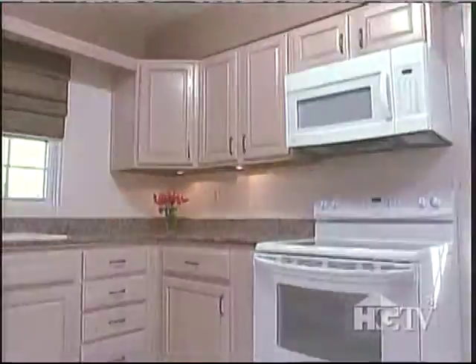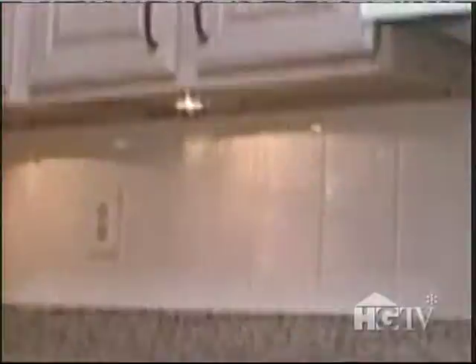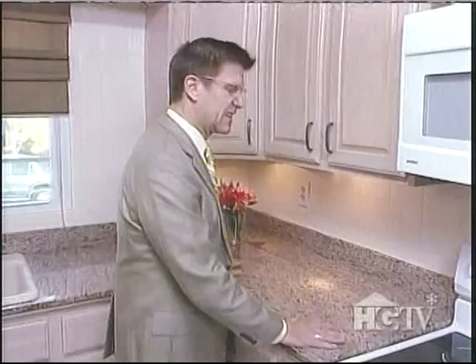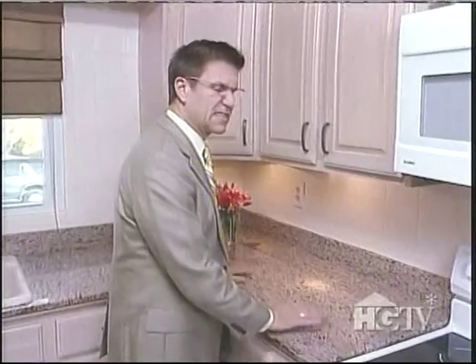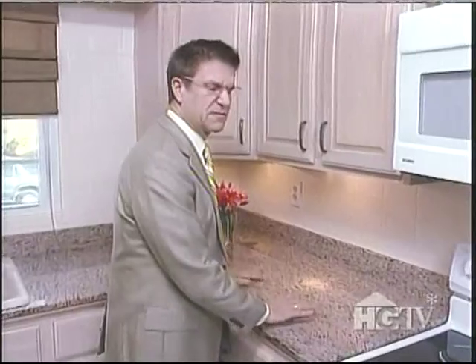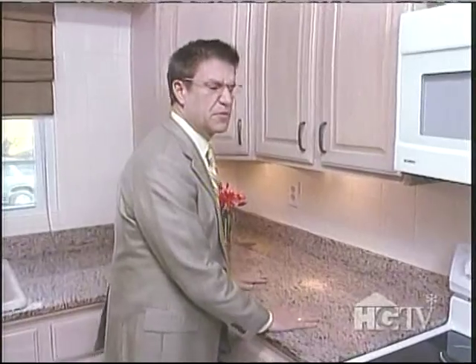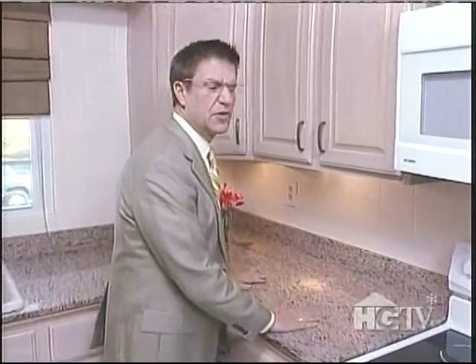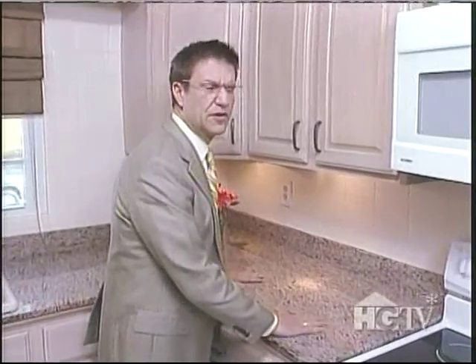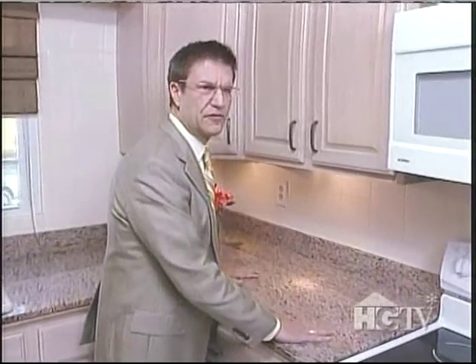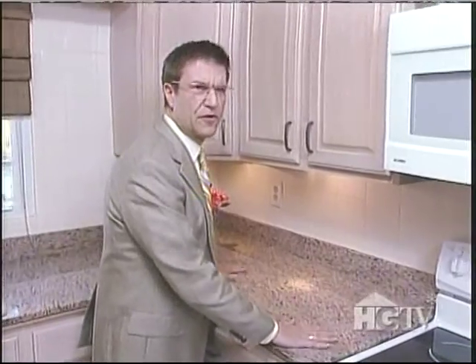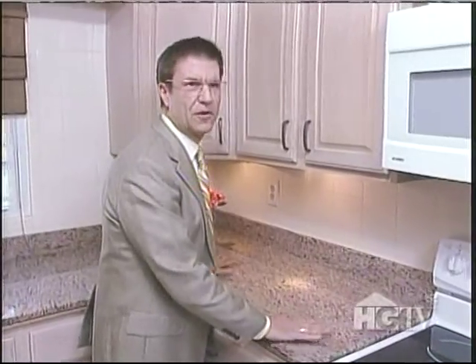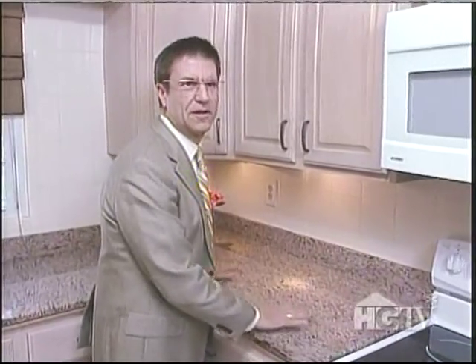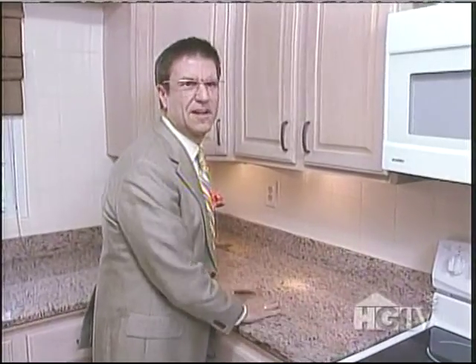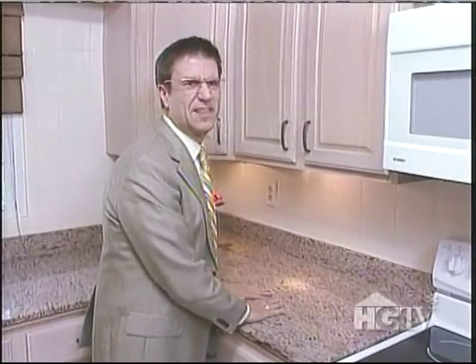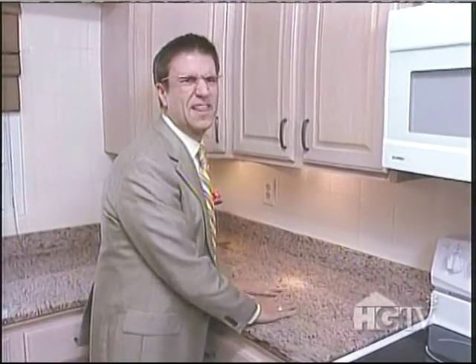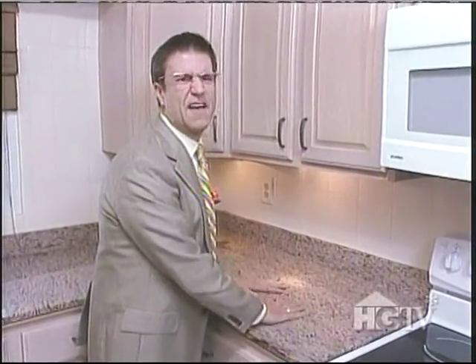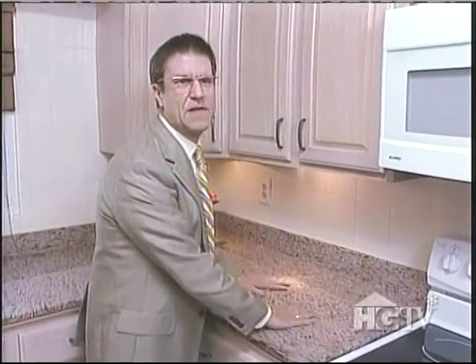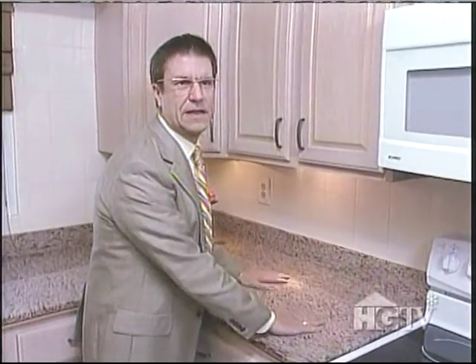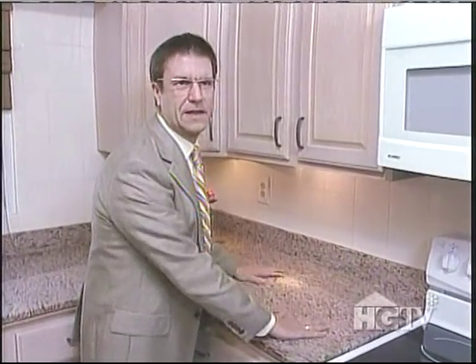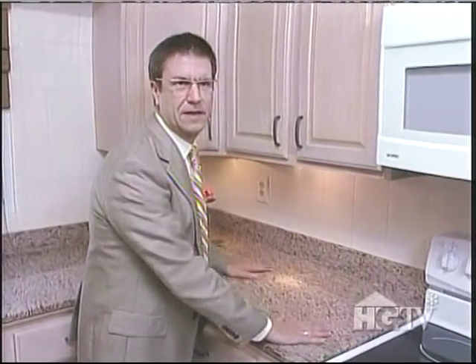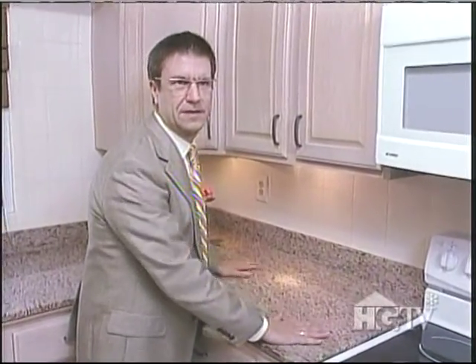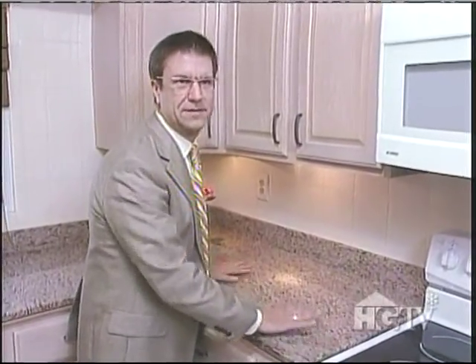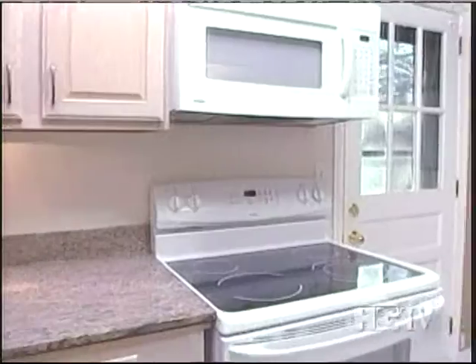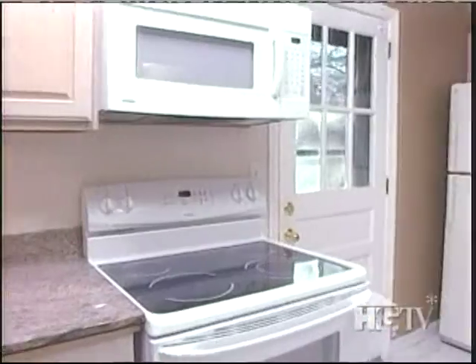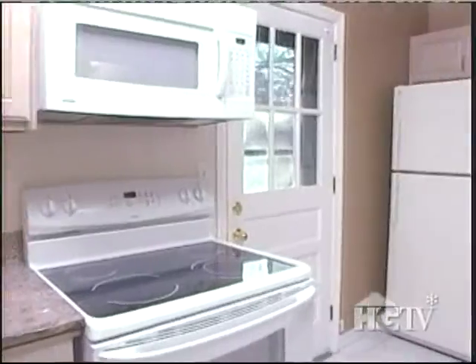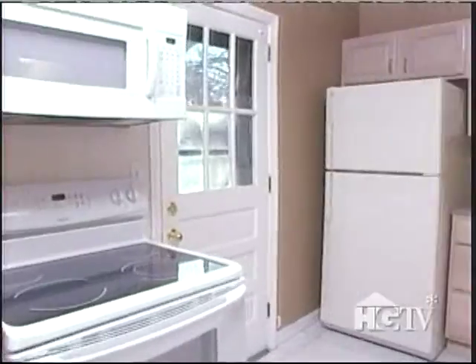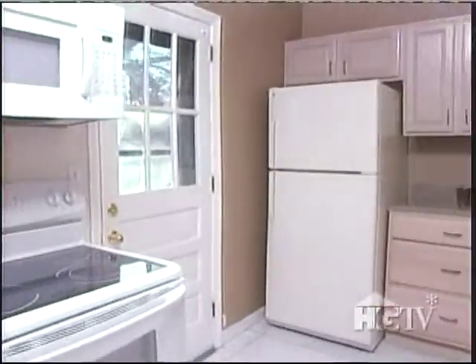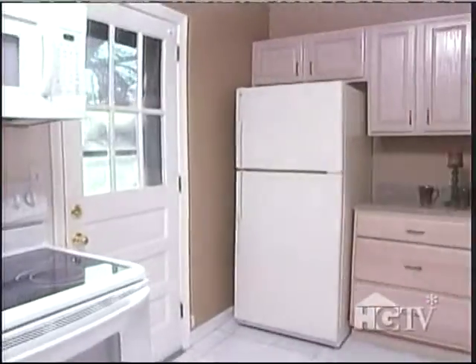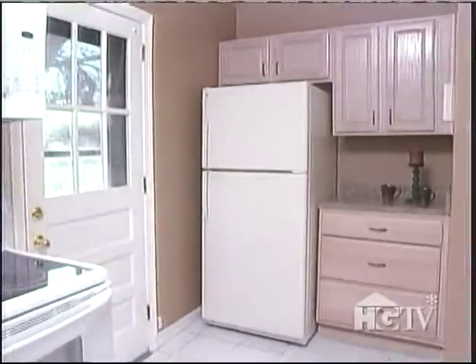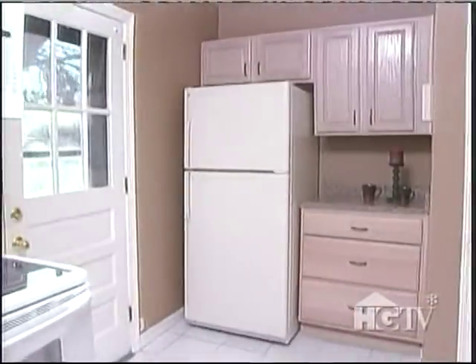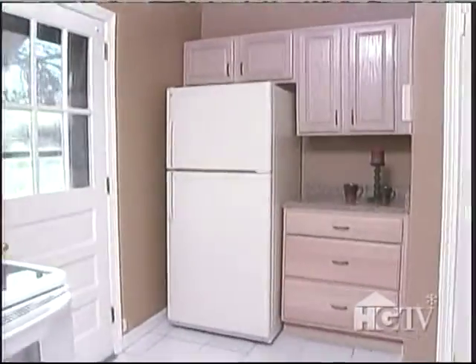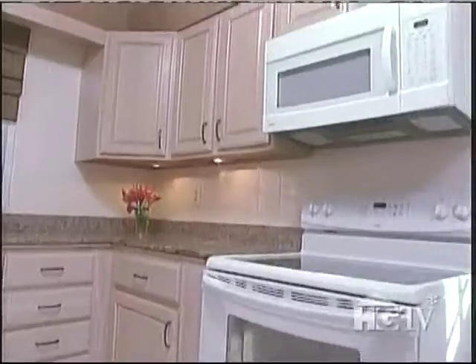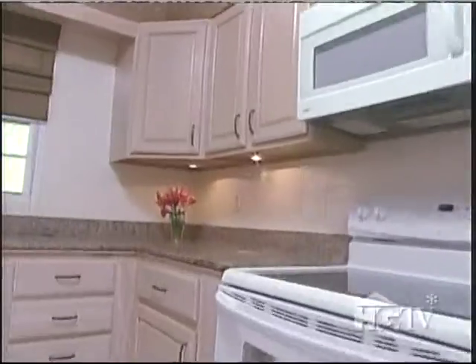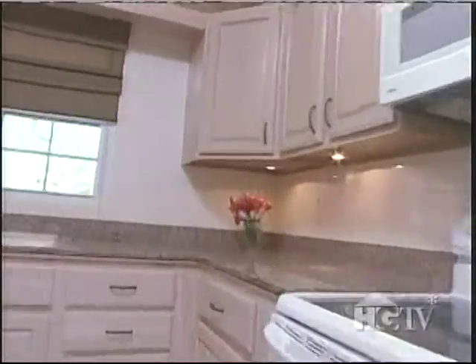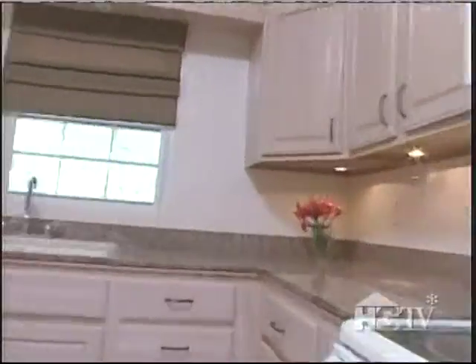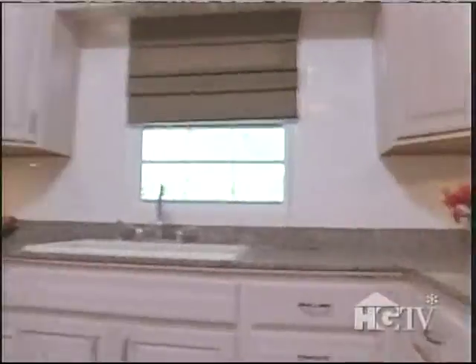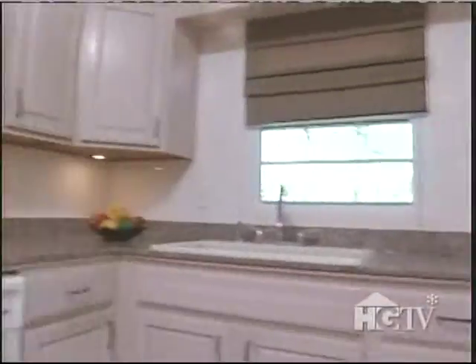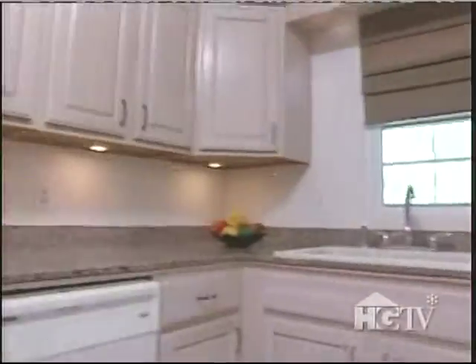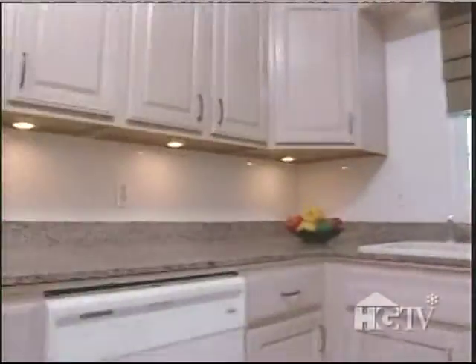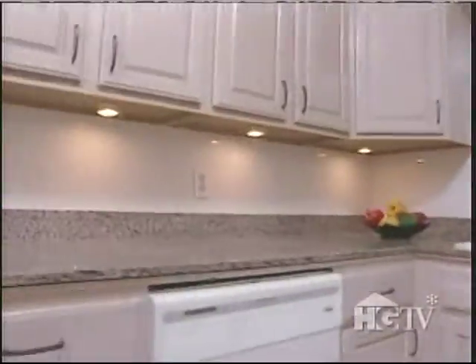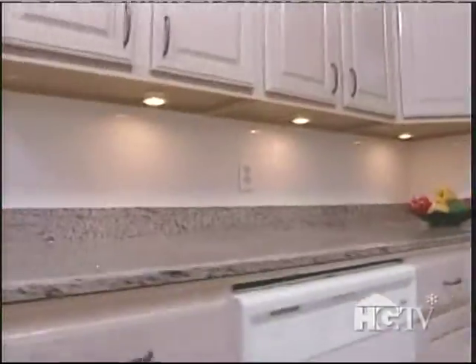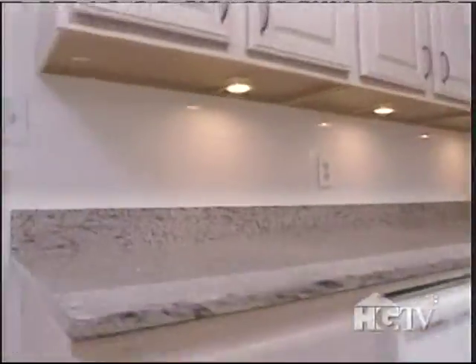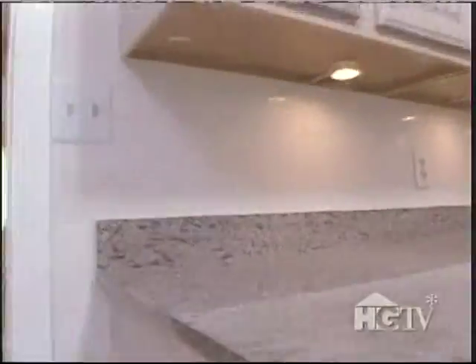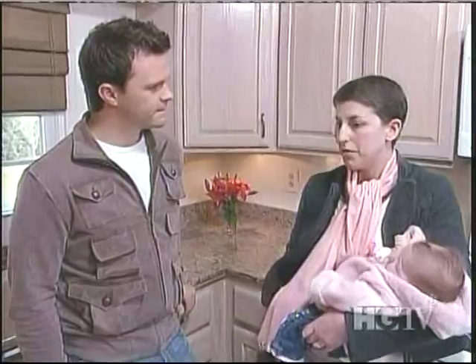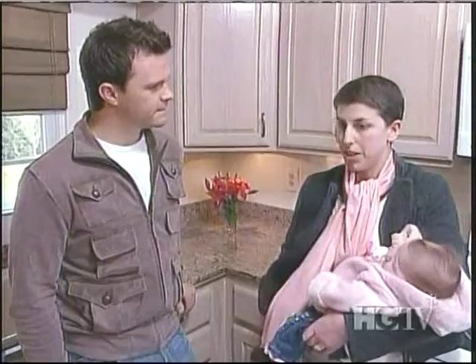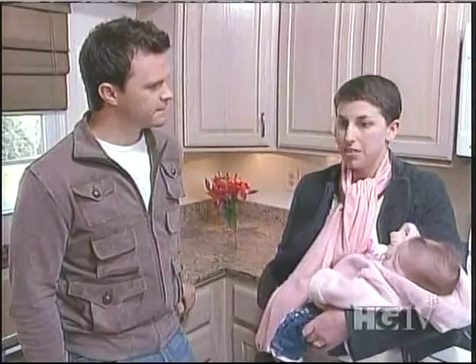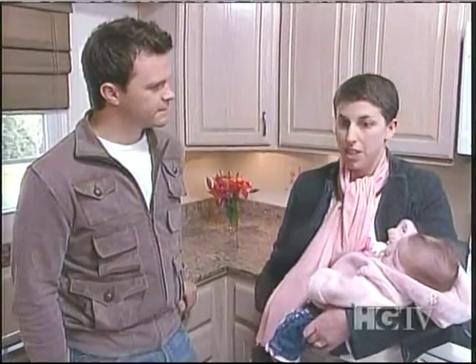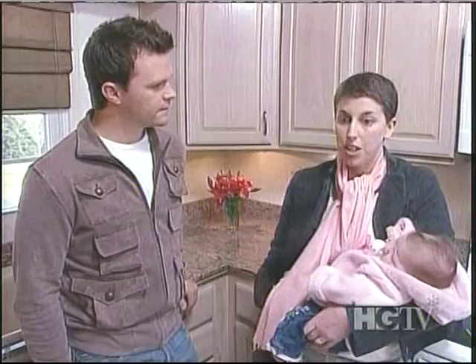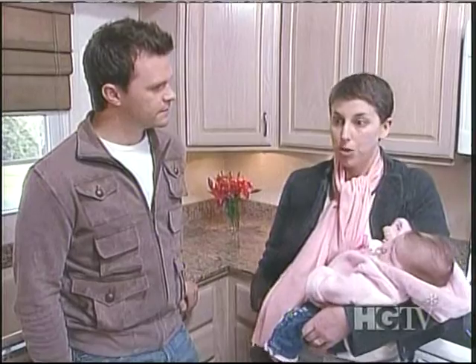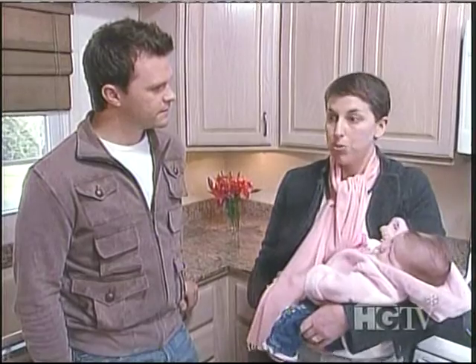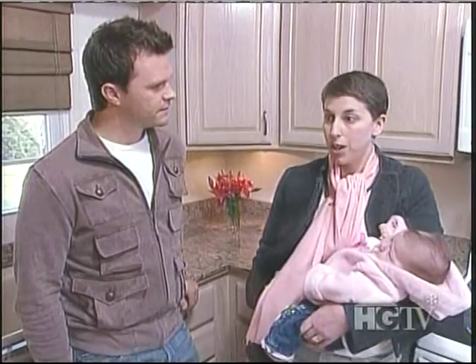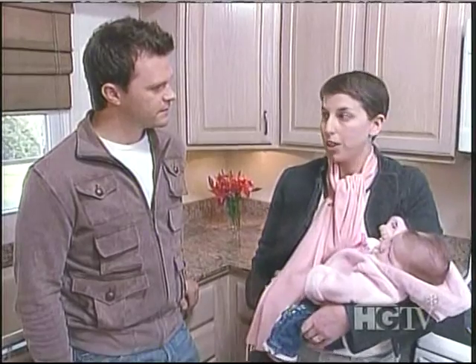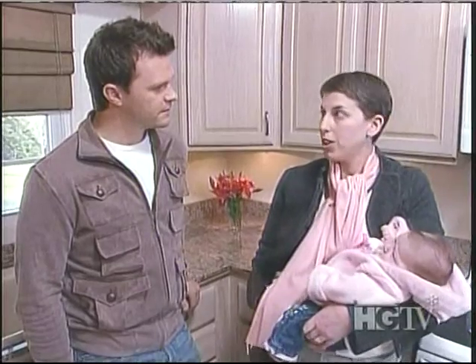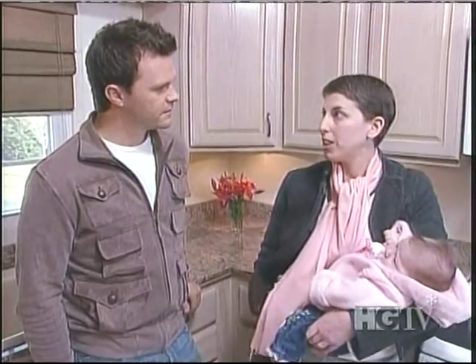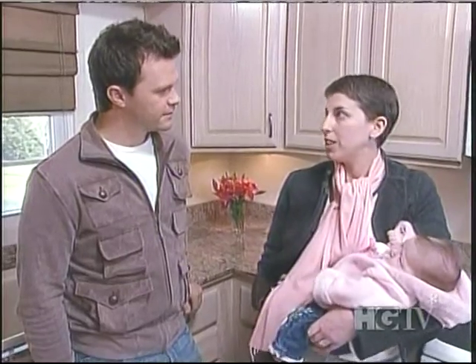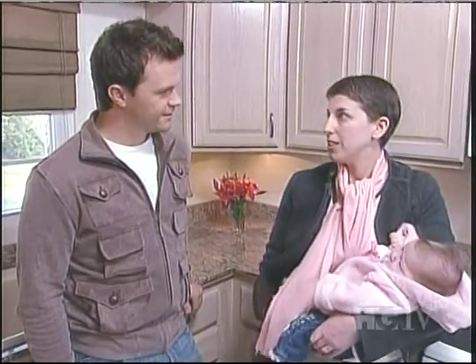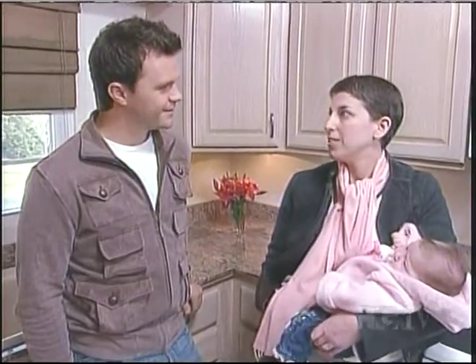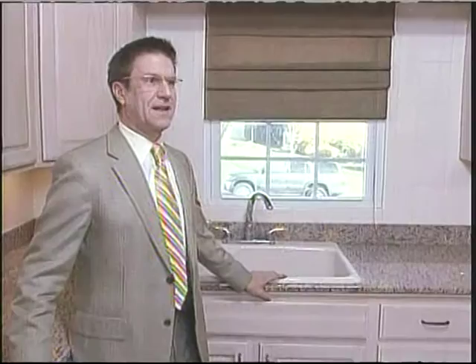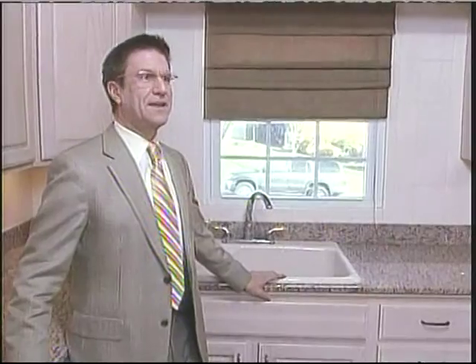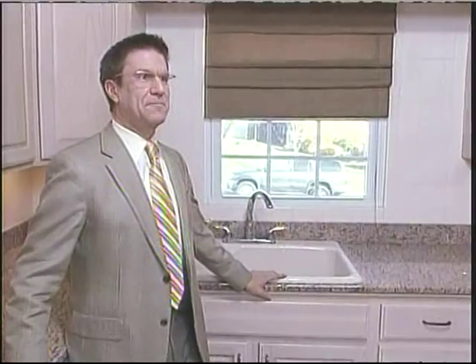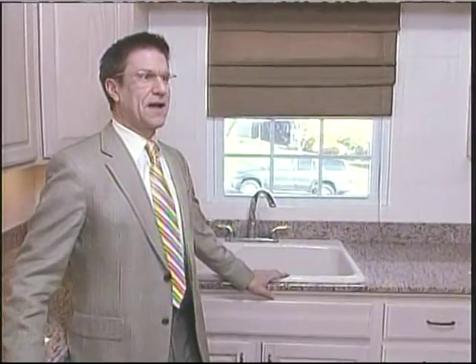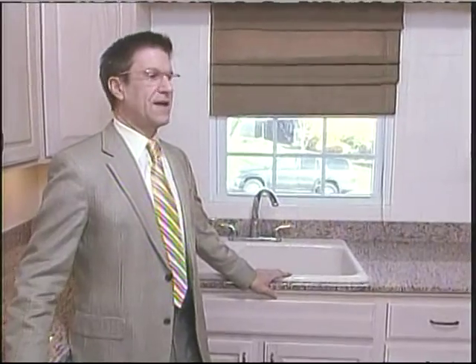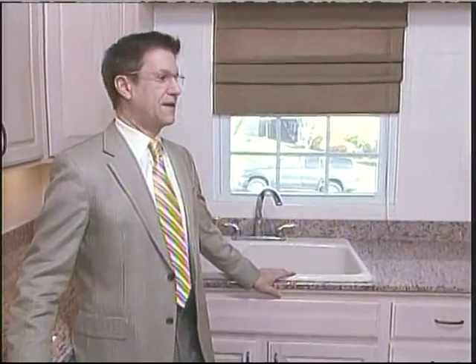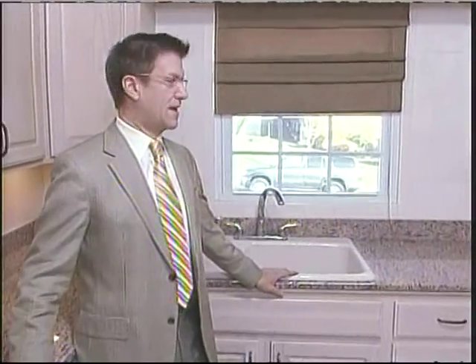This is beautiful. It feels updated, it feels clean and bright. It feels like you want to cook in here. I could buy it, yeah.